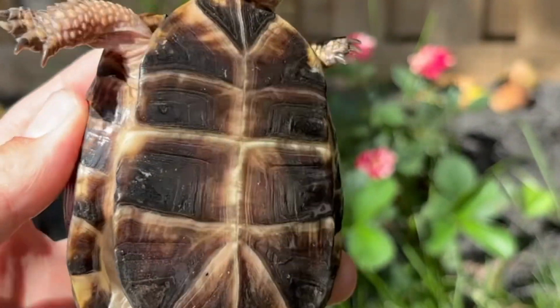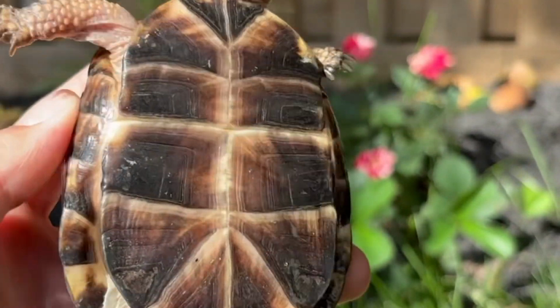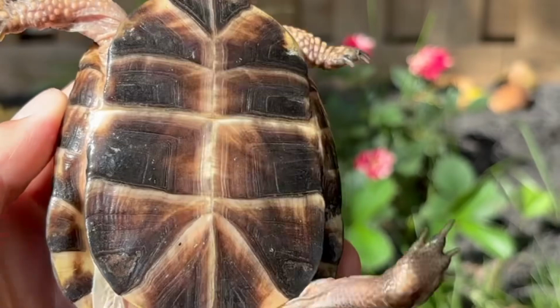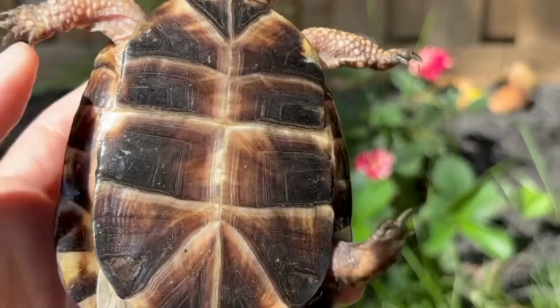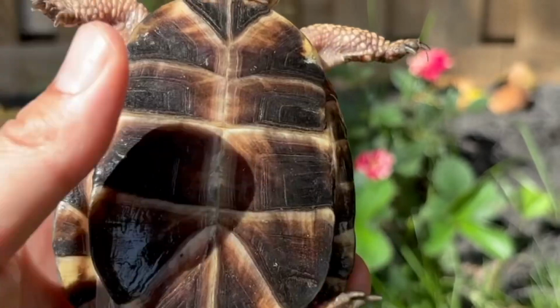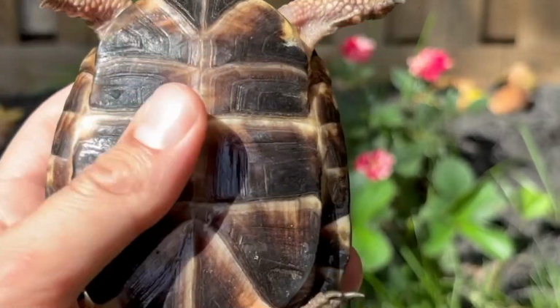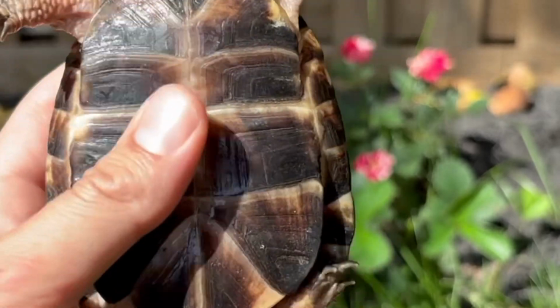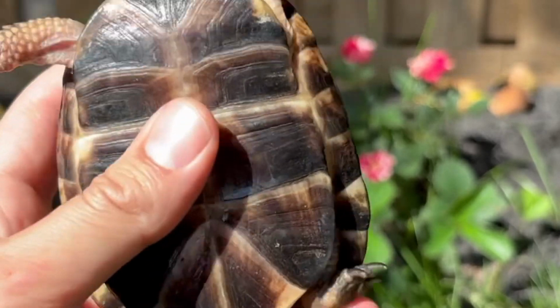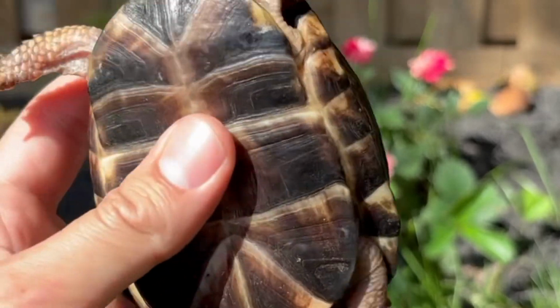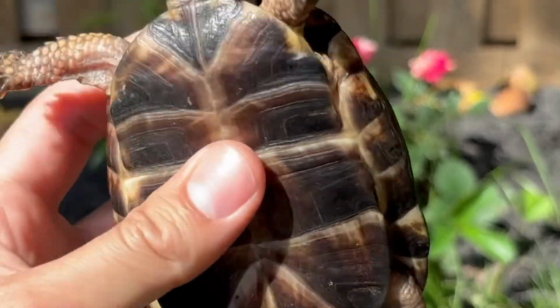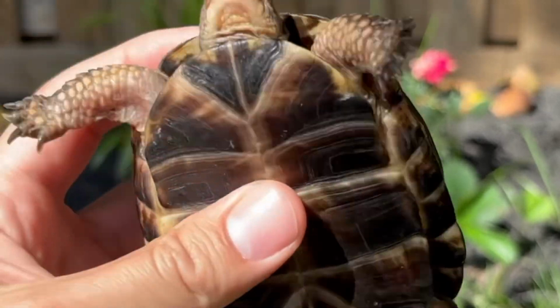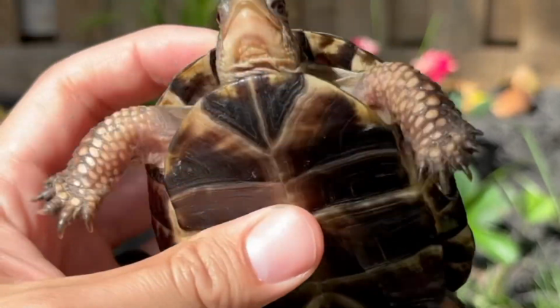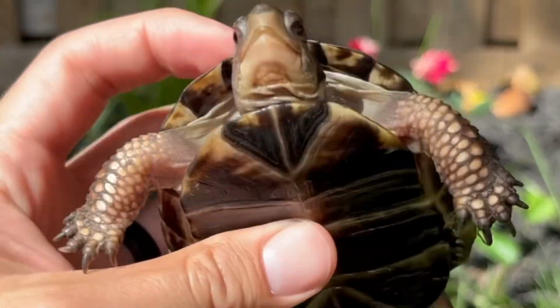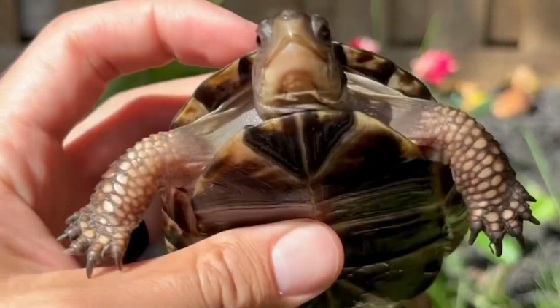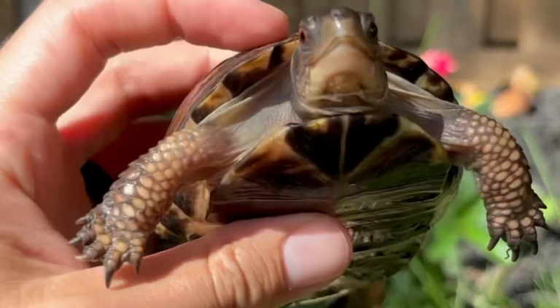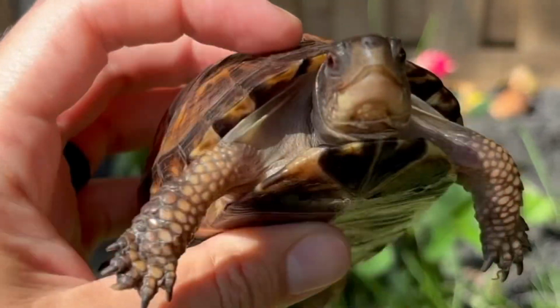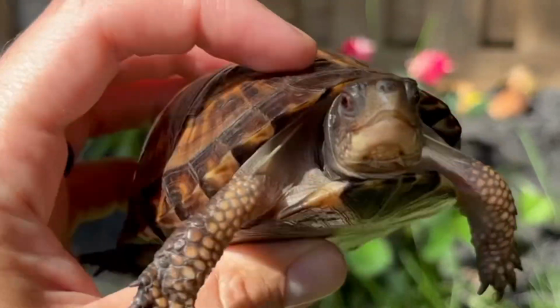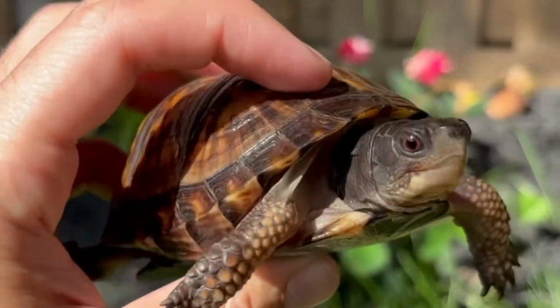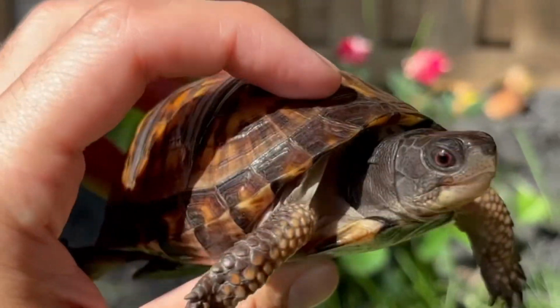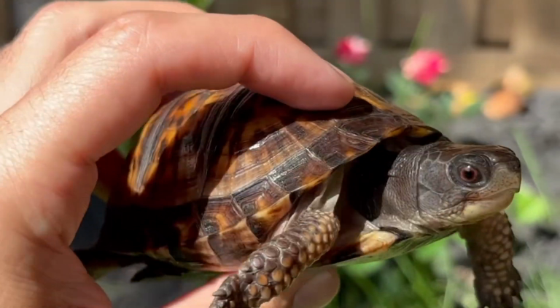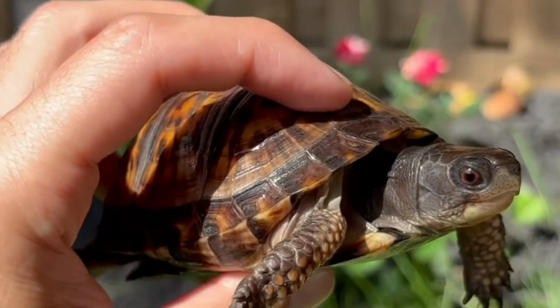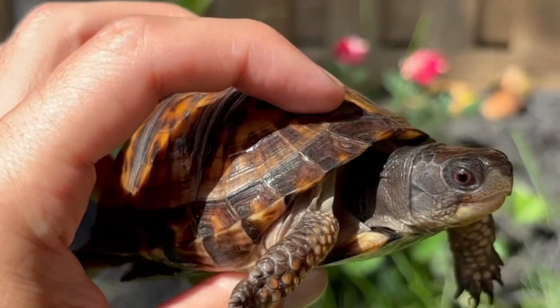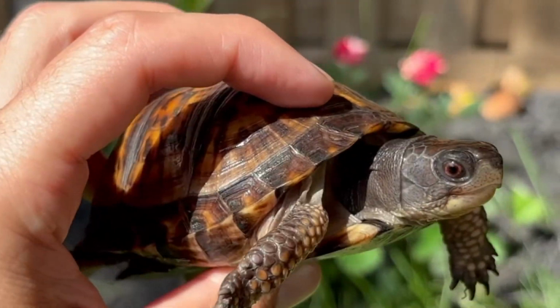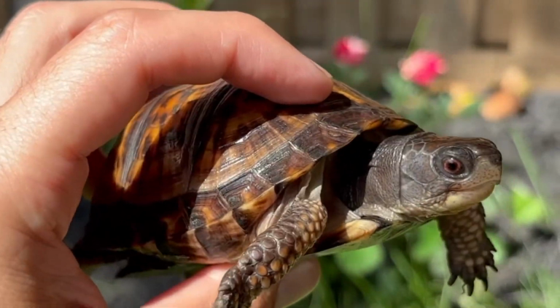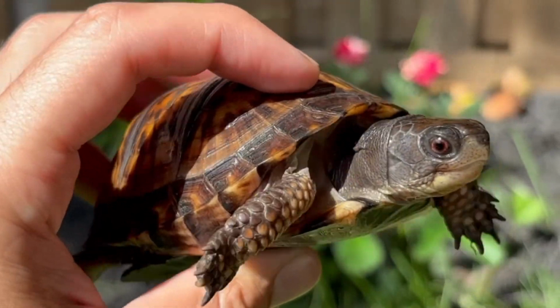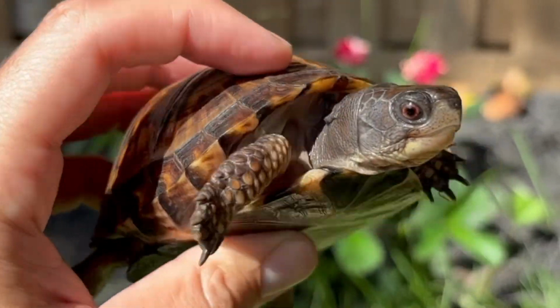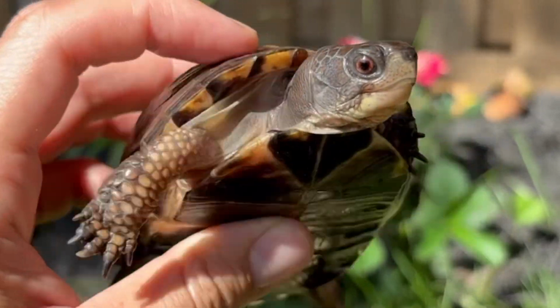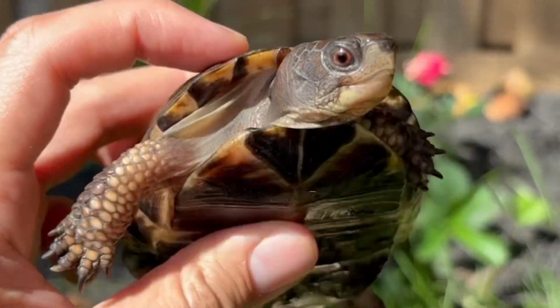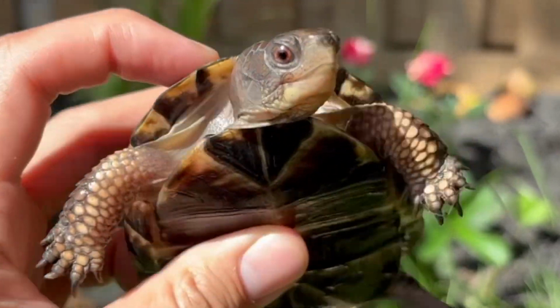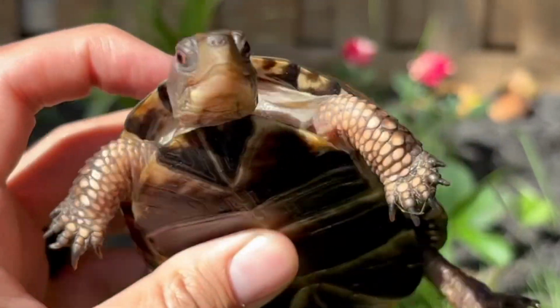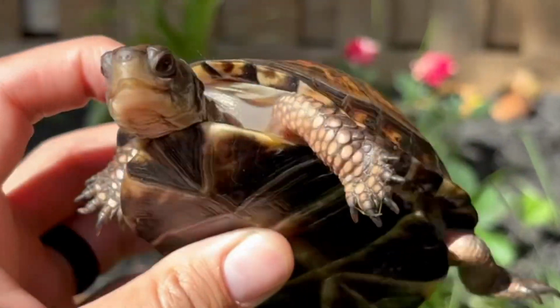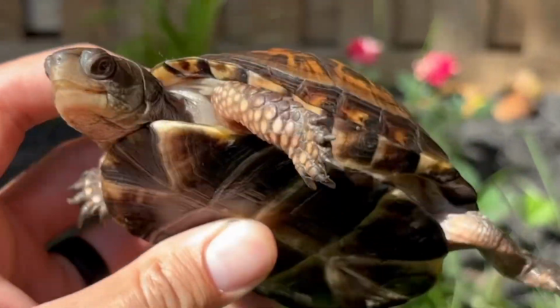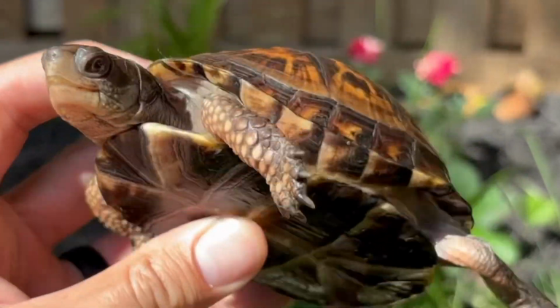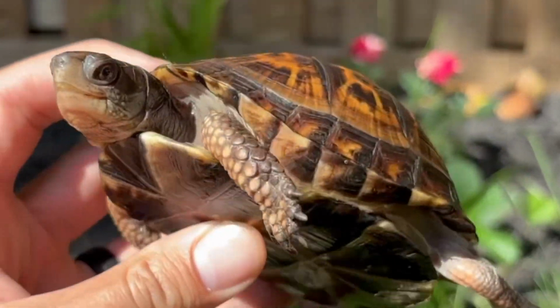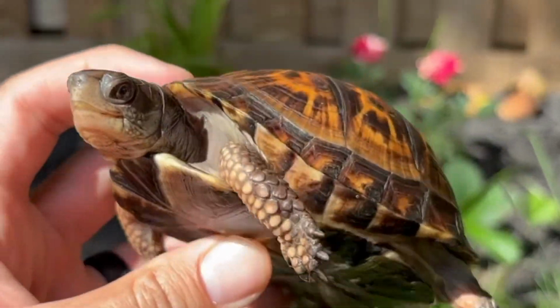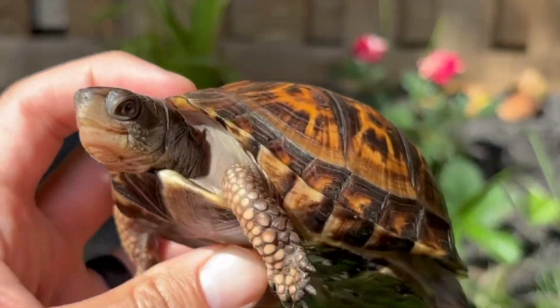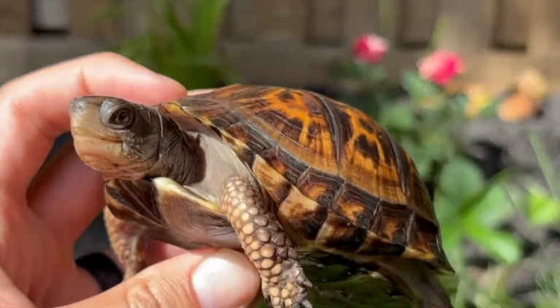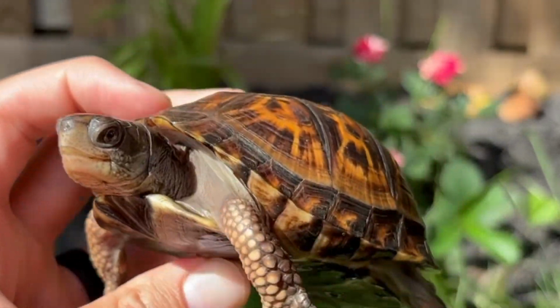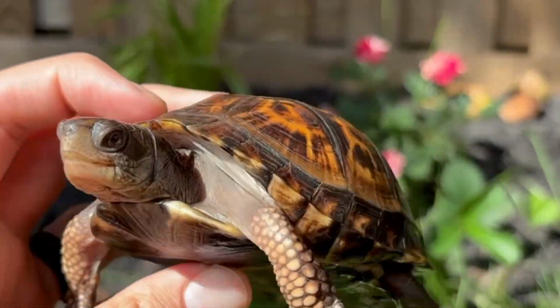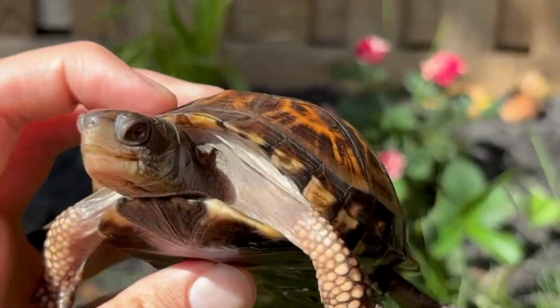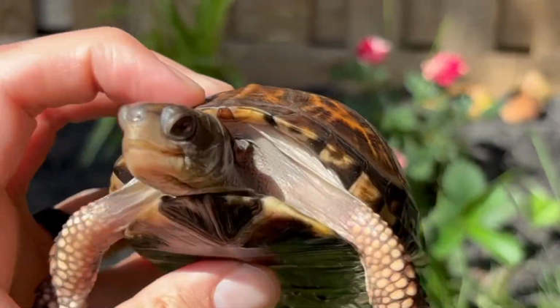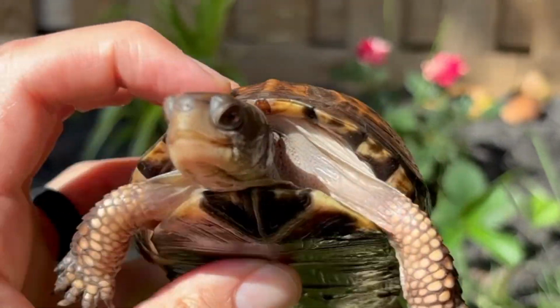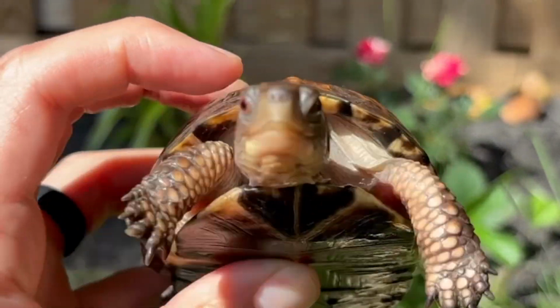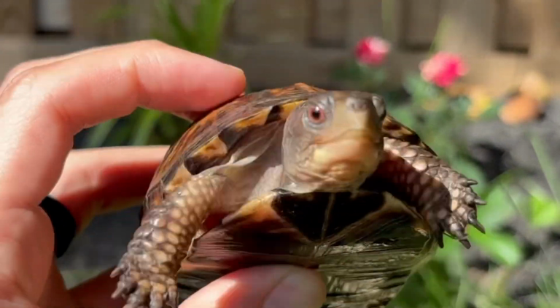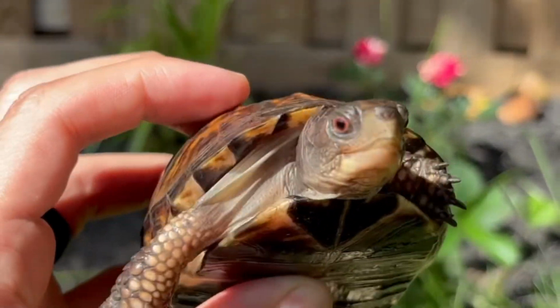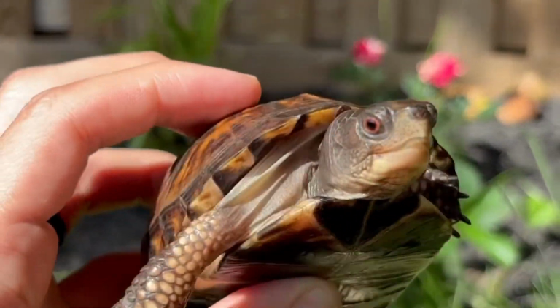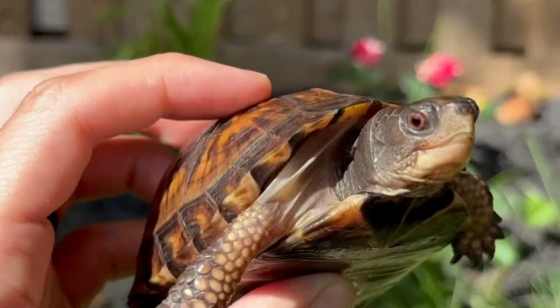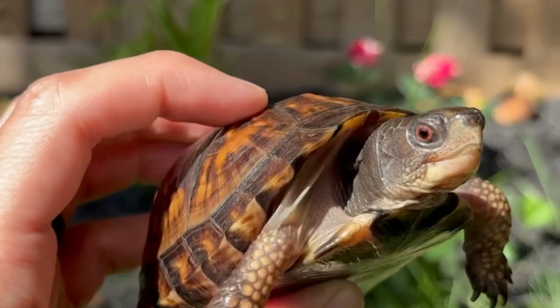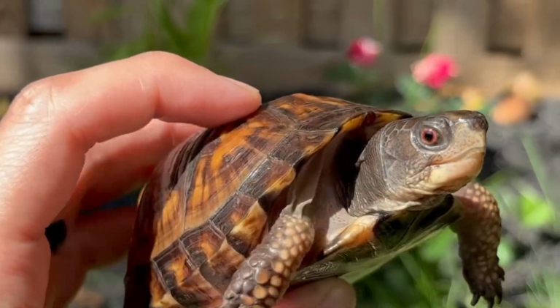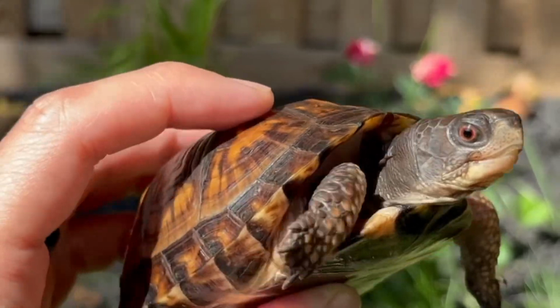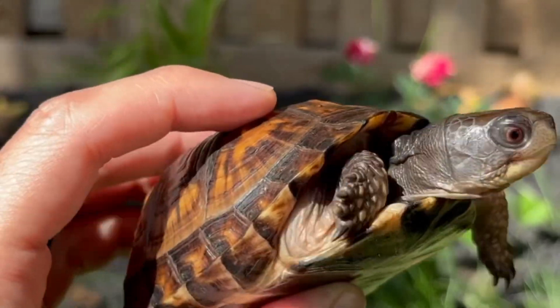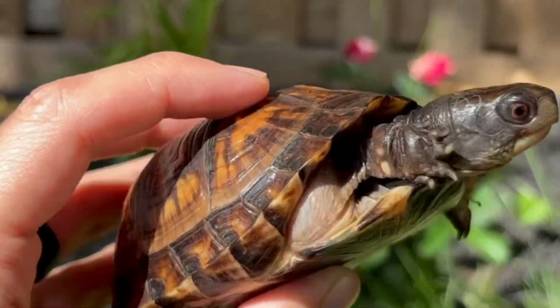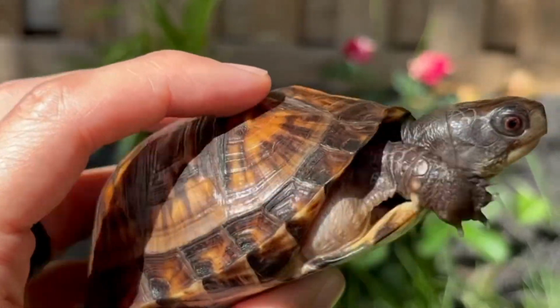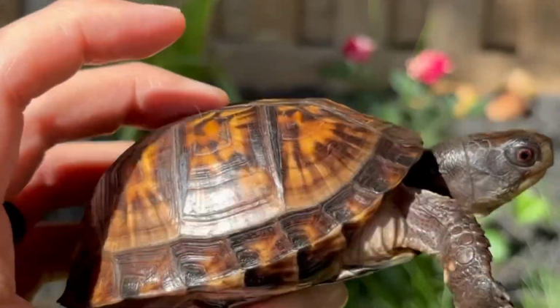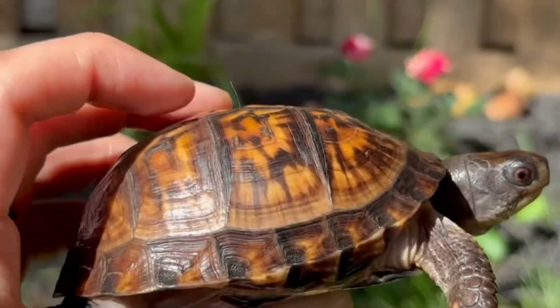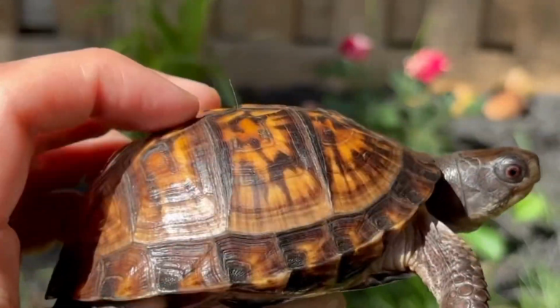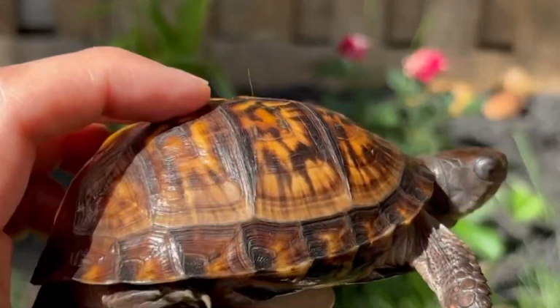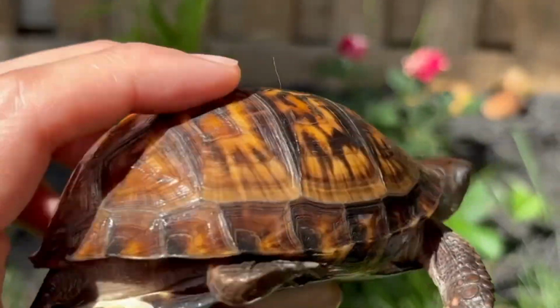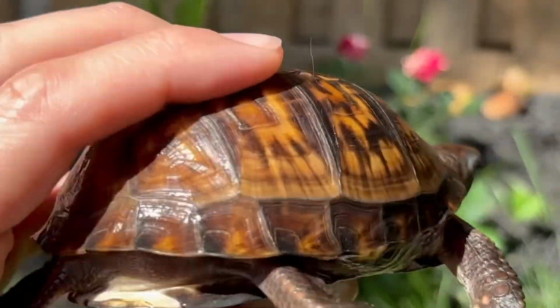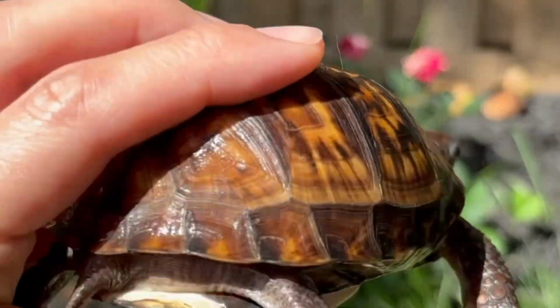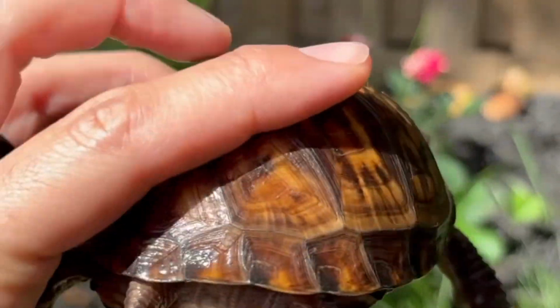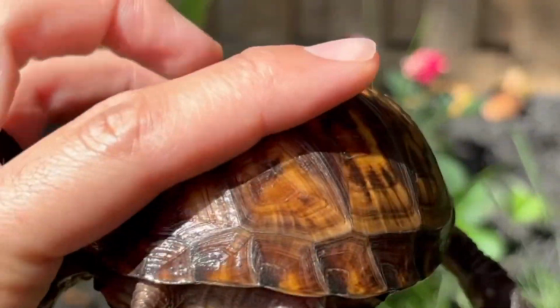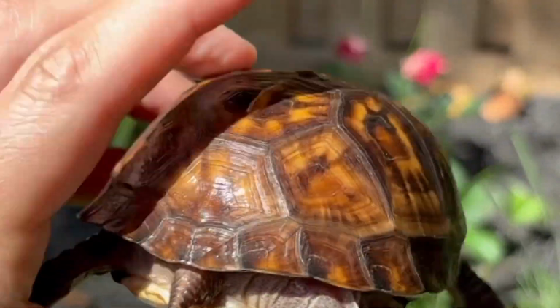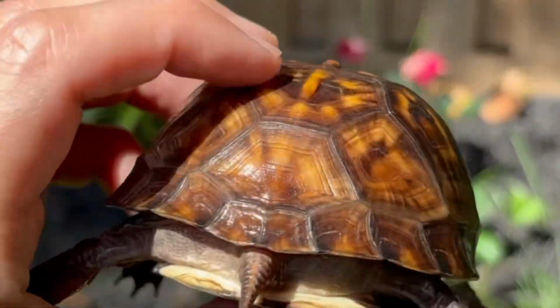Look at Splinter again — look how his shell is. Everything is all connected. It will not come out of this shell.